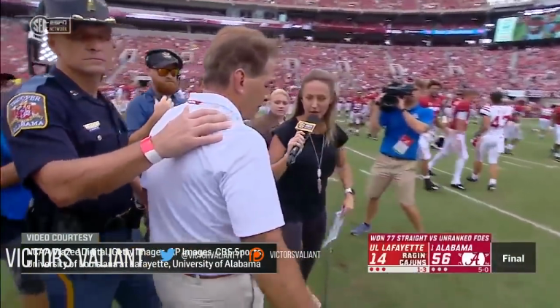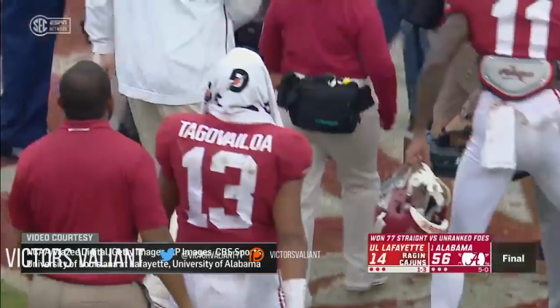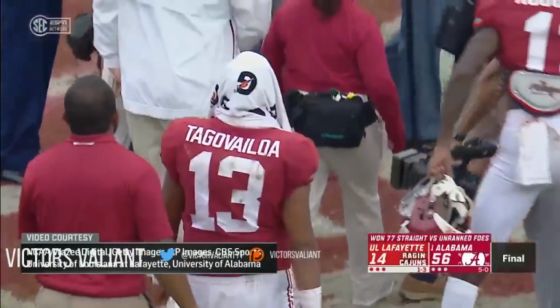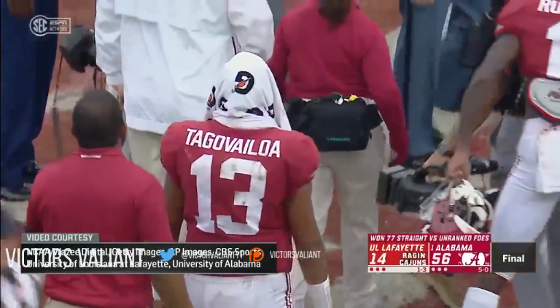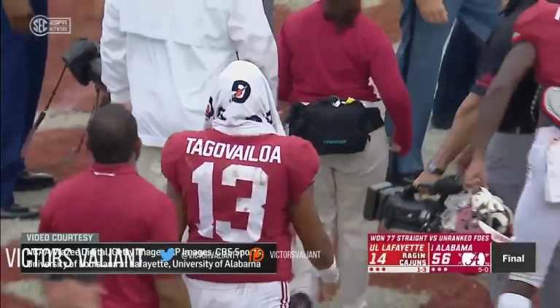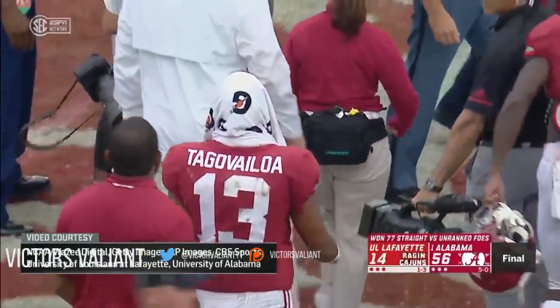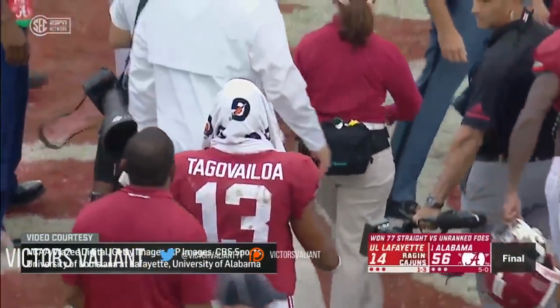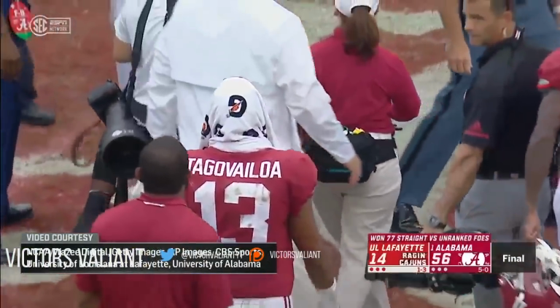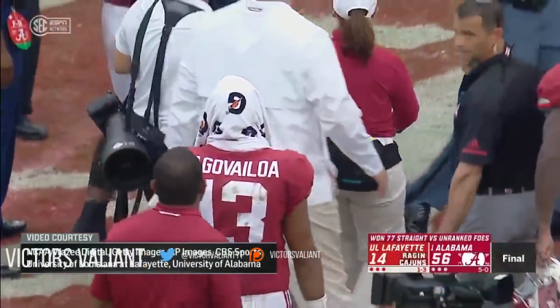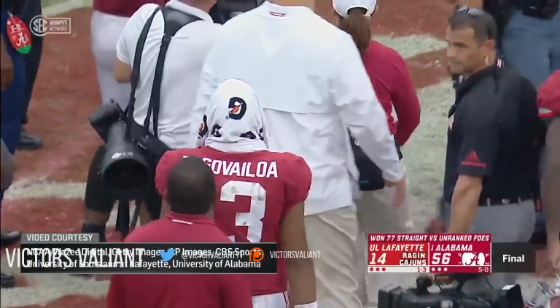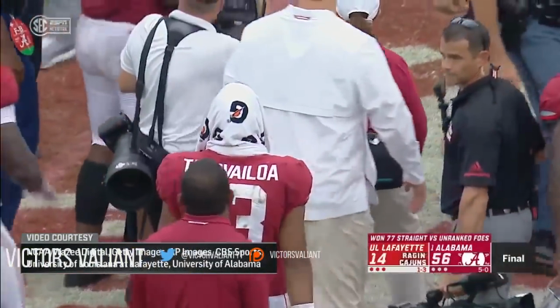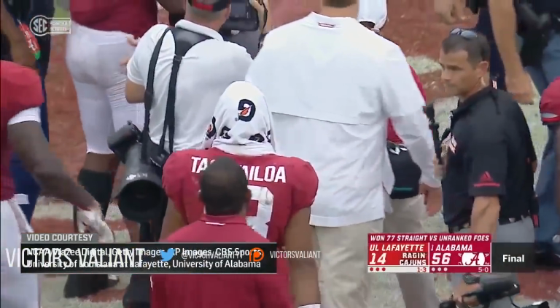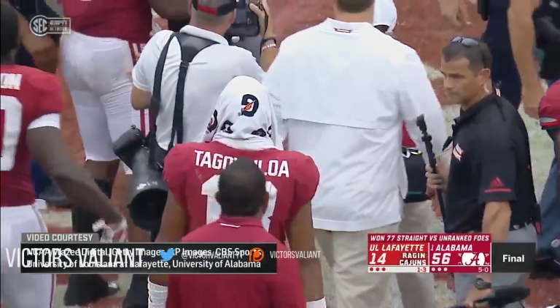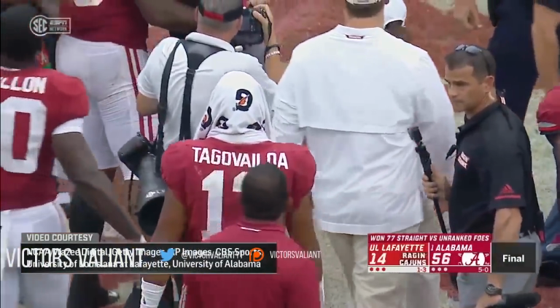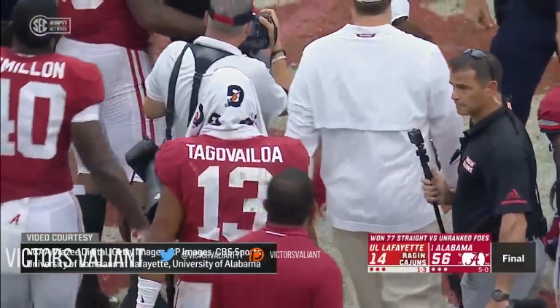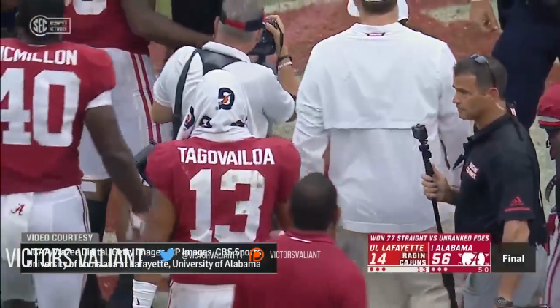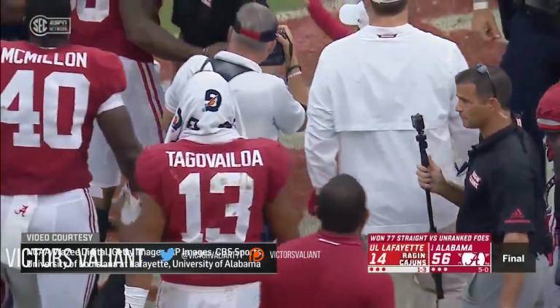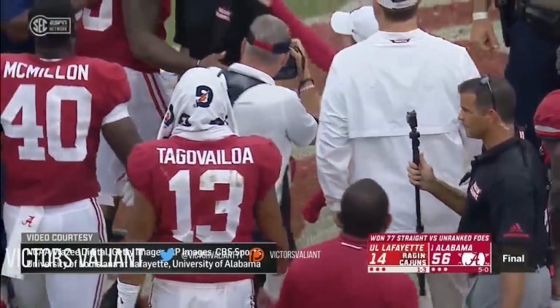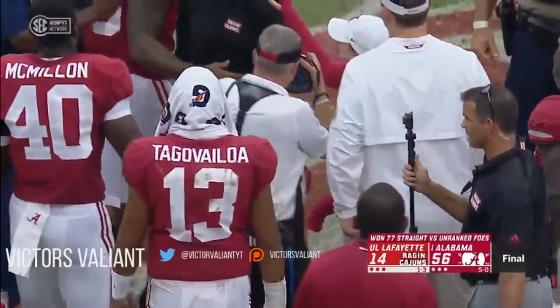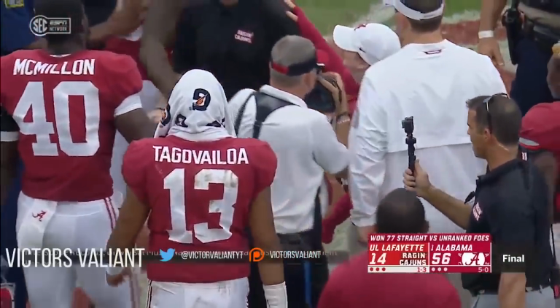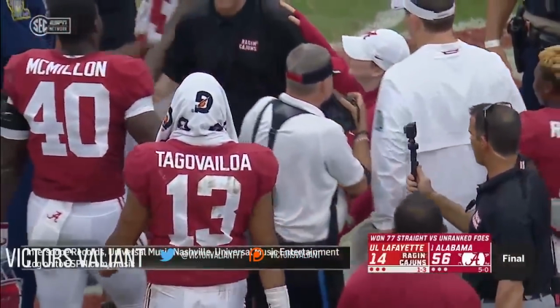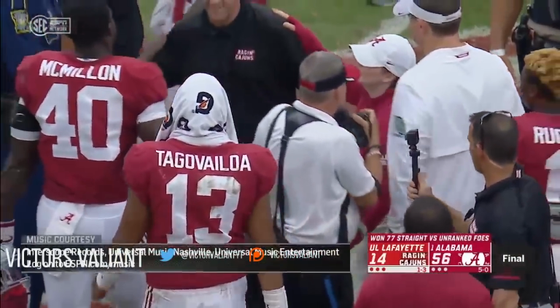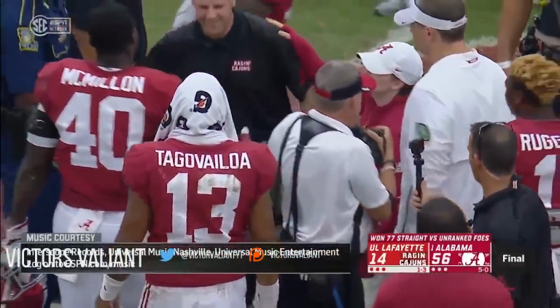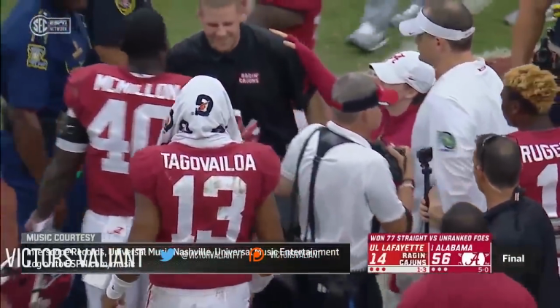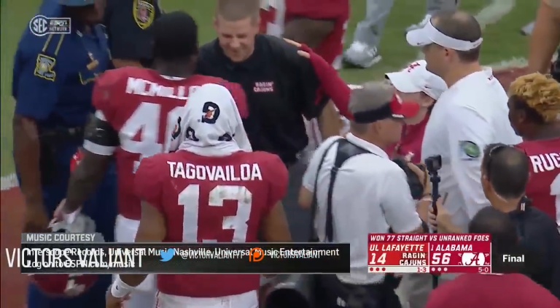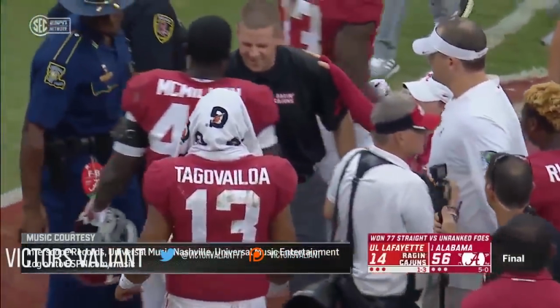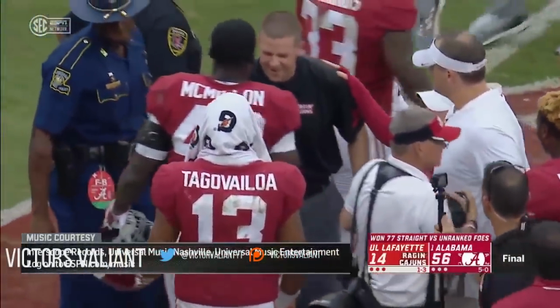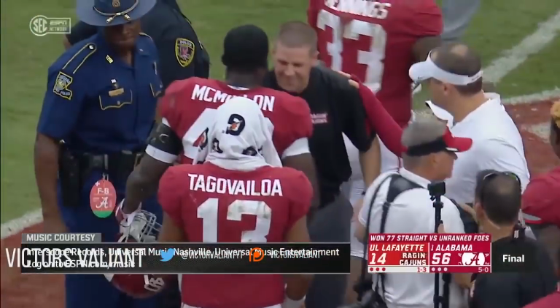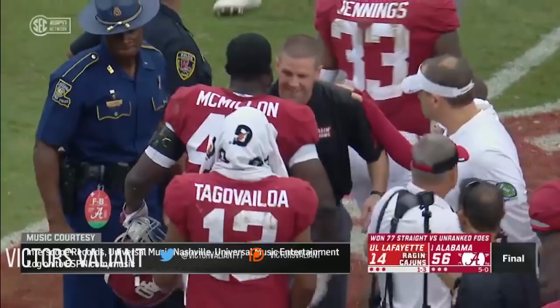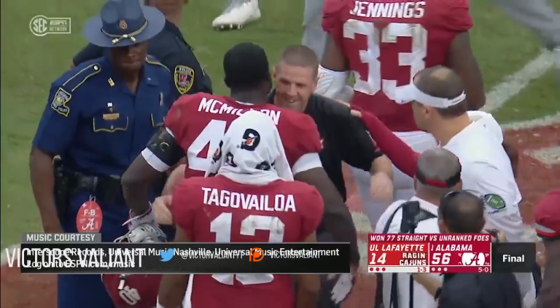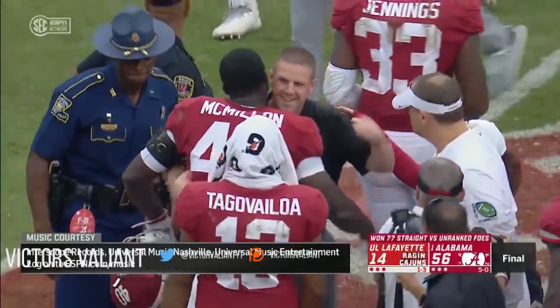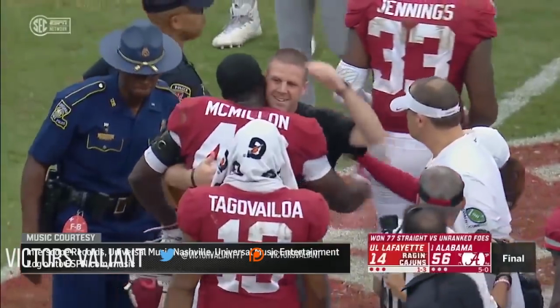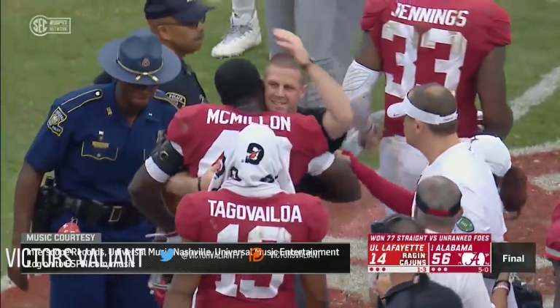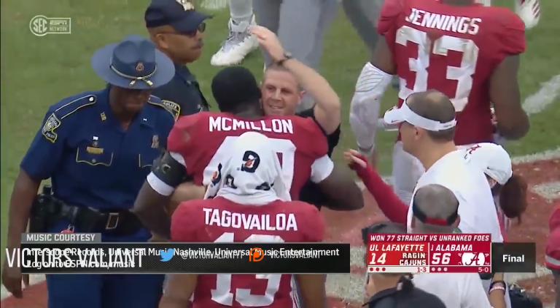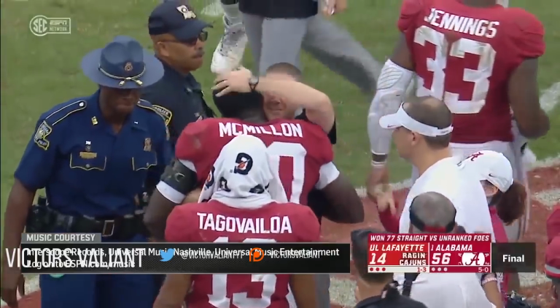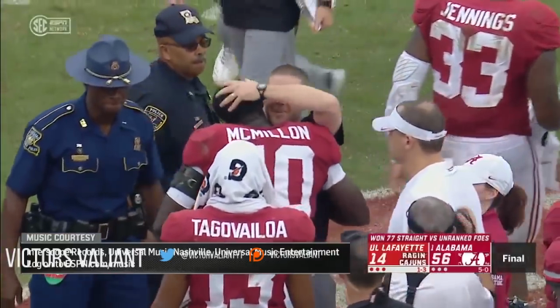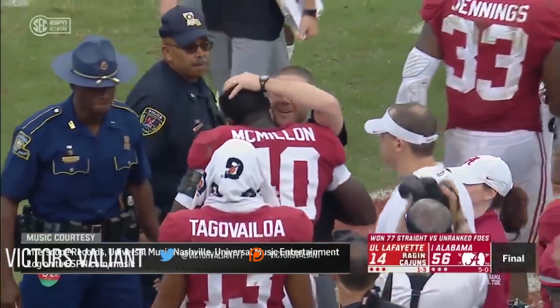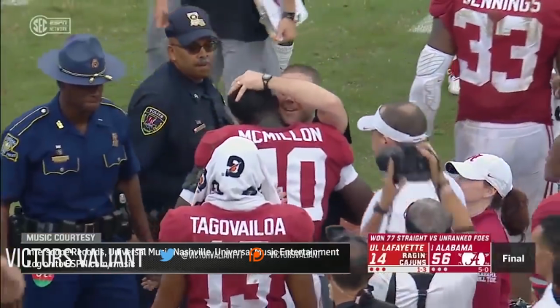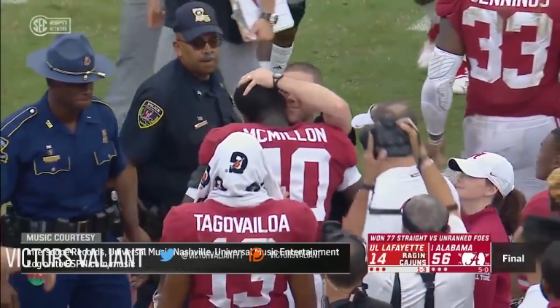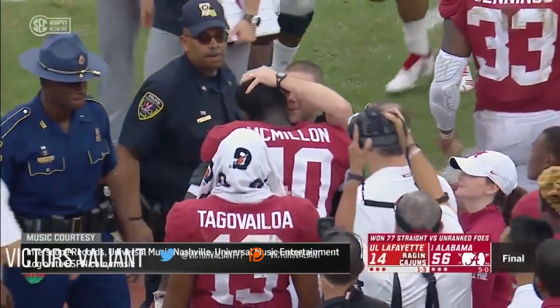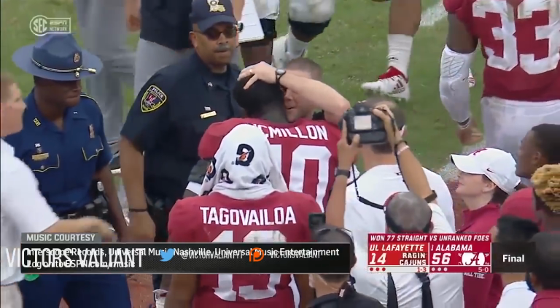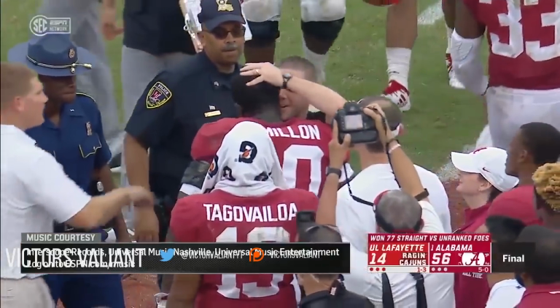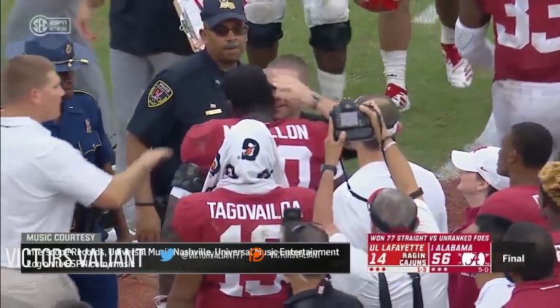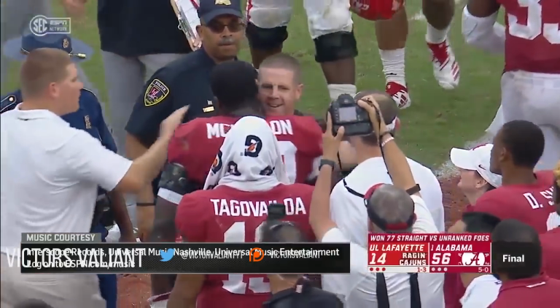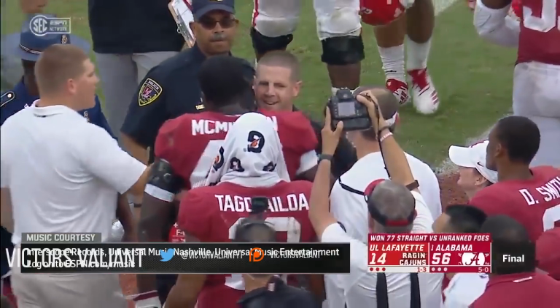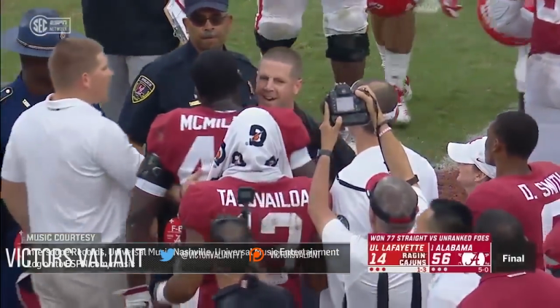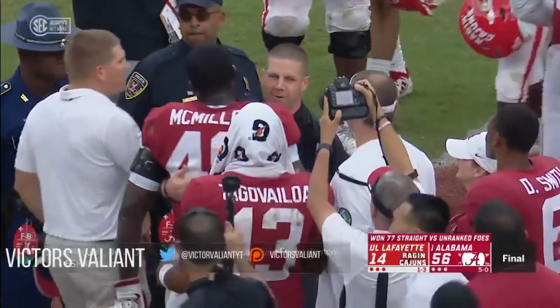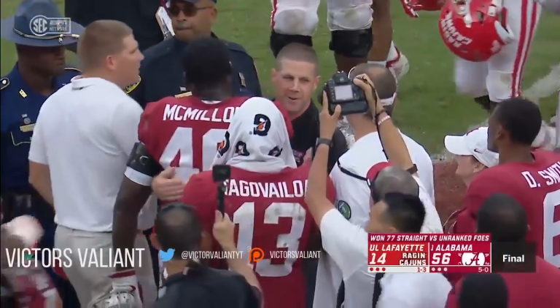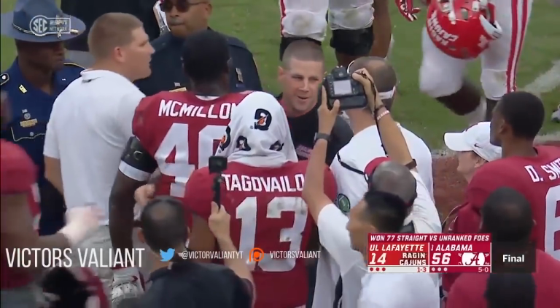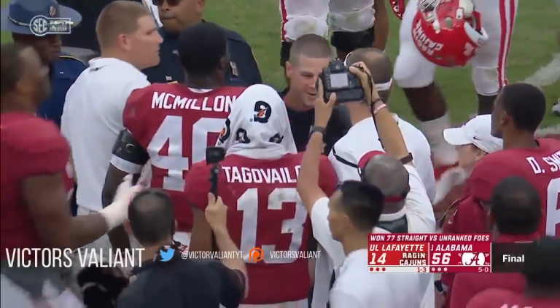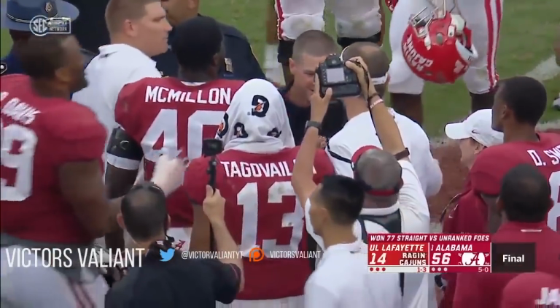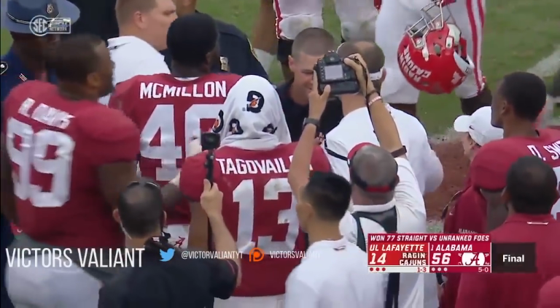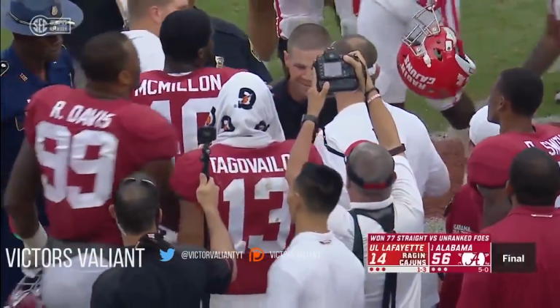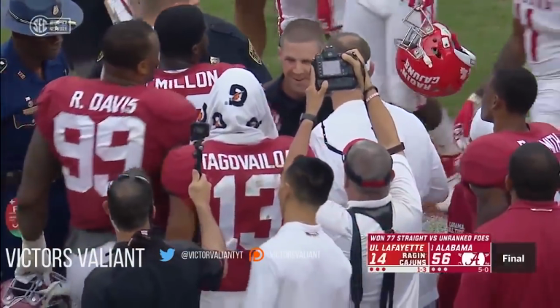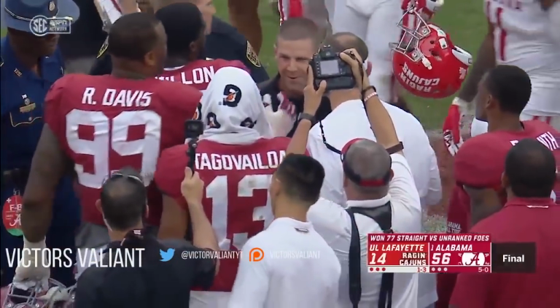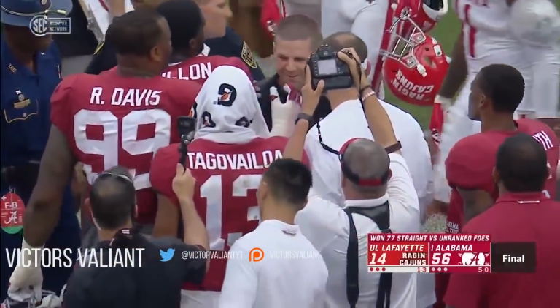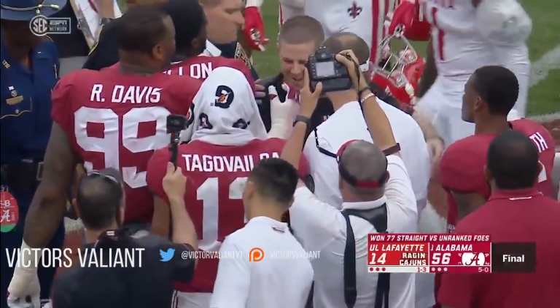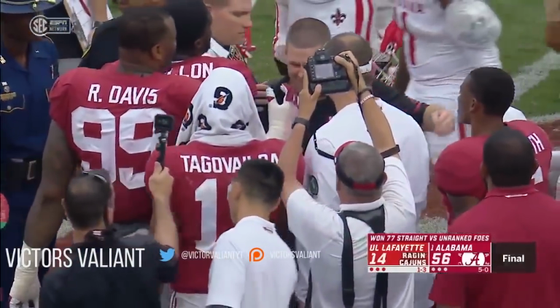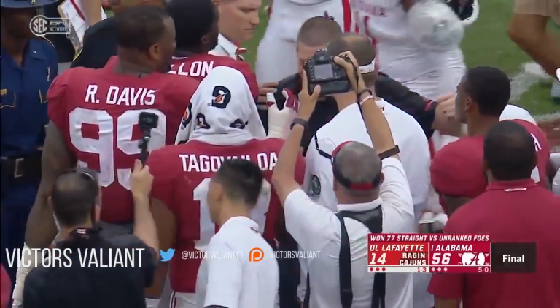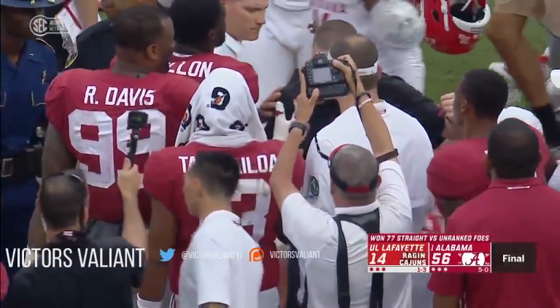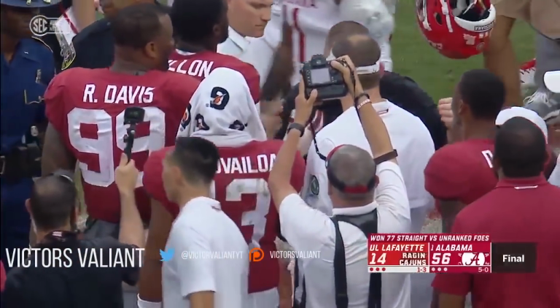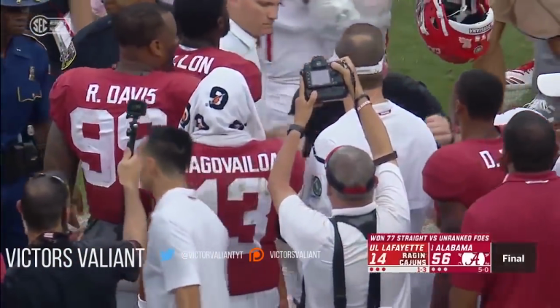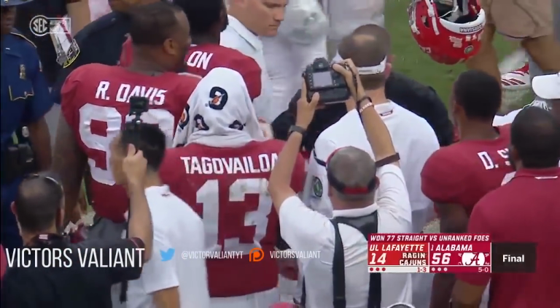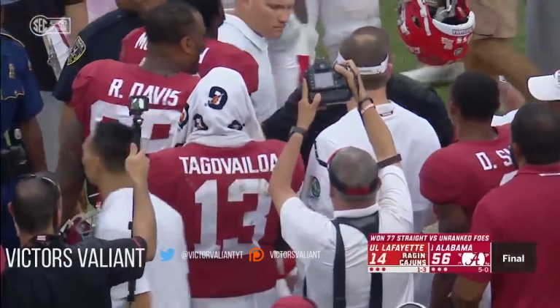It was about as complete a first half as you could have wanted. It got a little bumpy in the second half, but yet another impressive victory for the Tide.